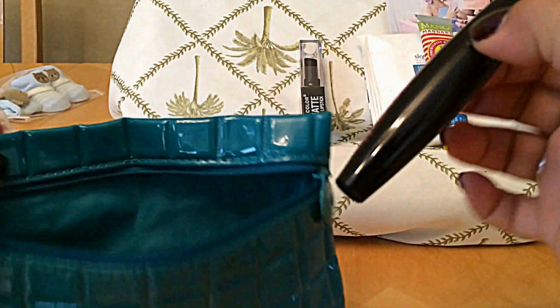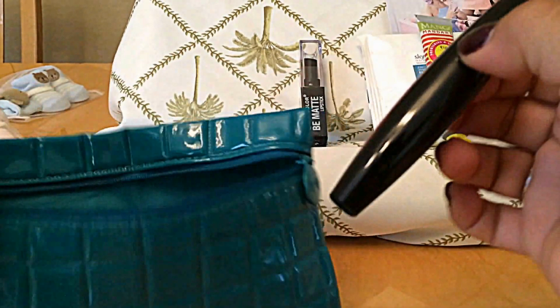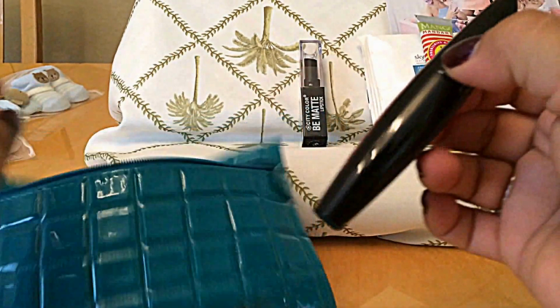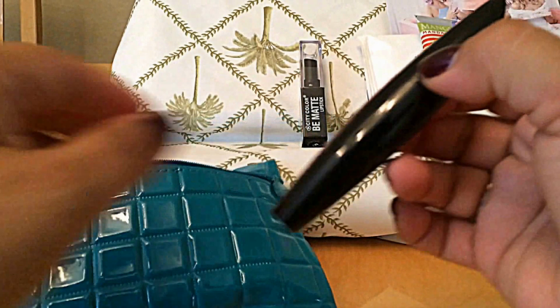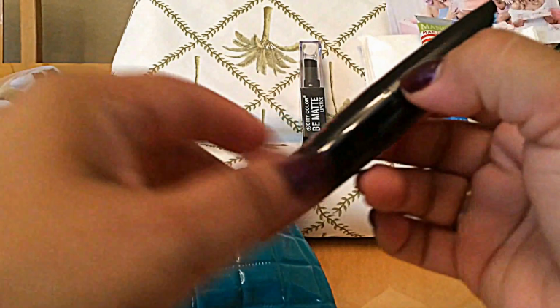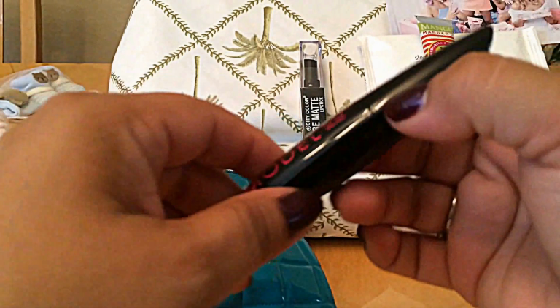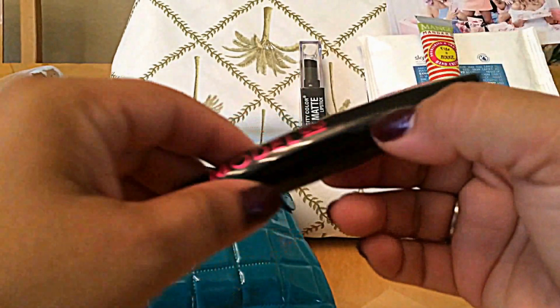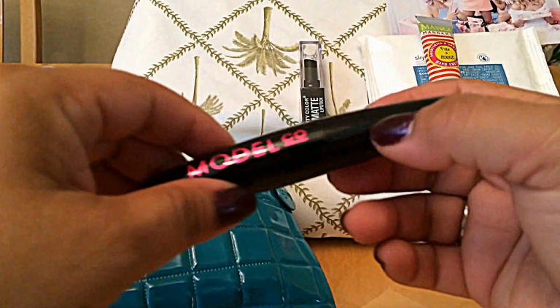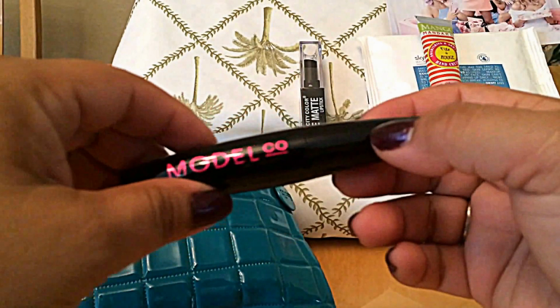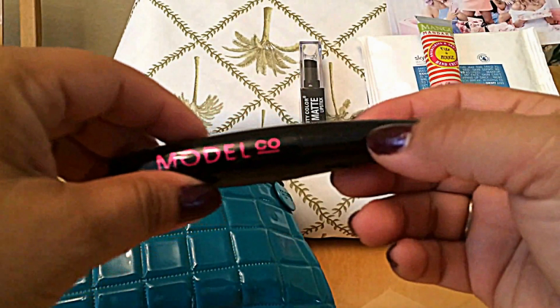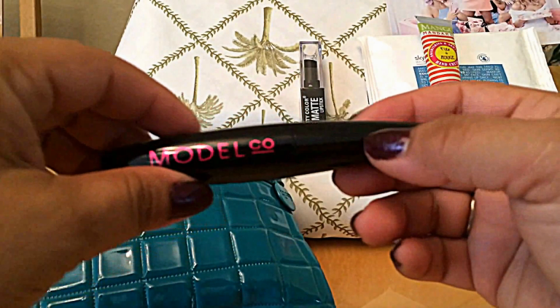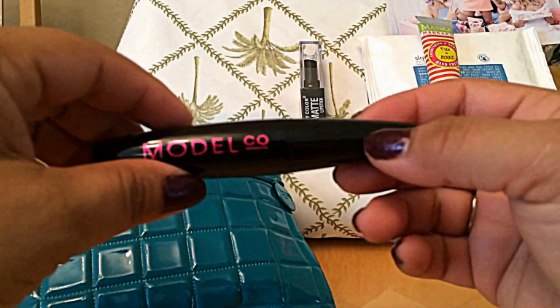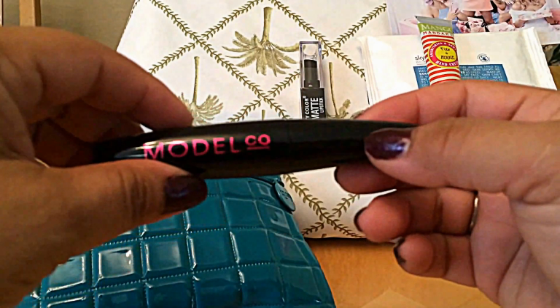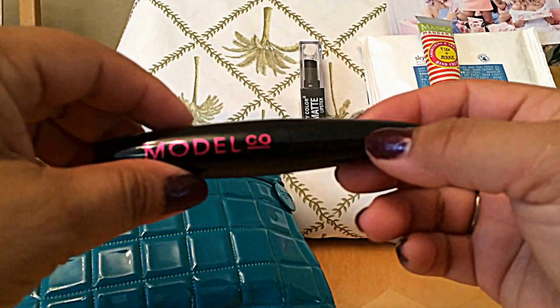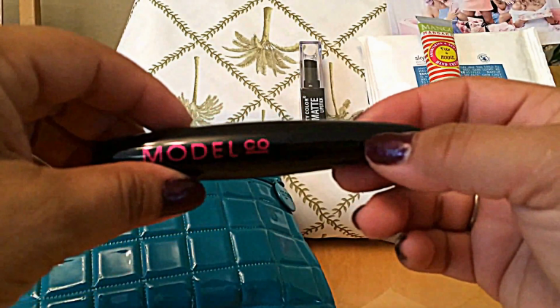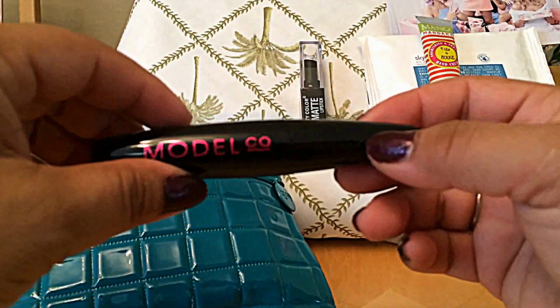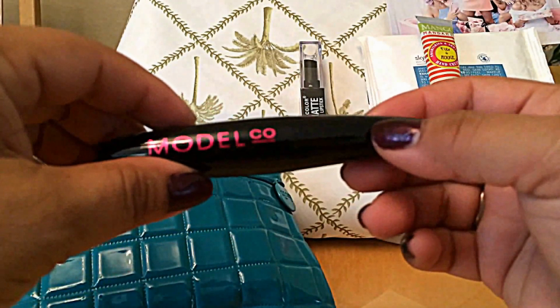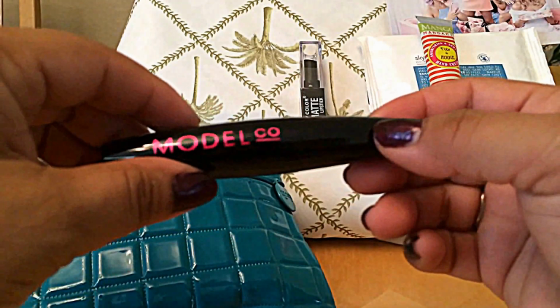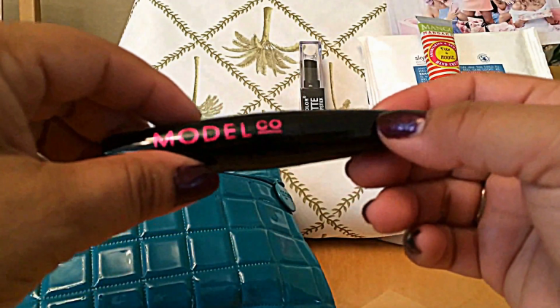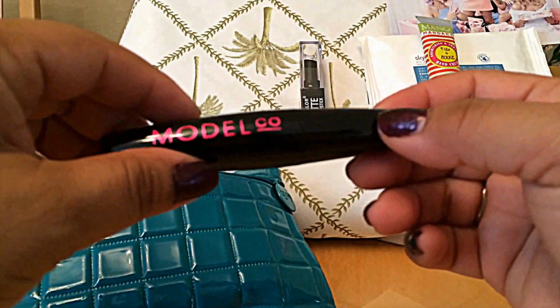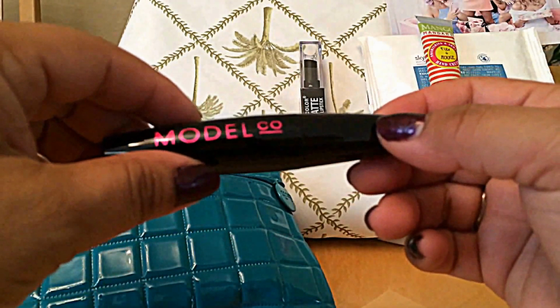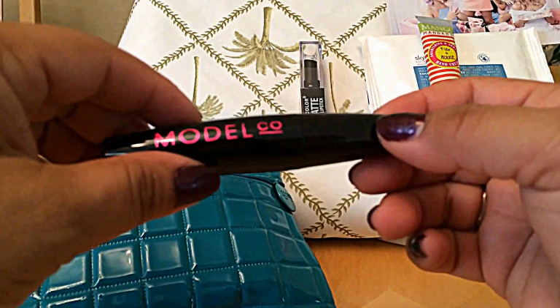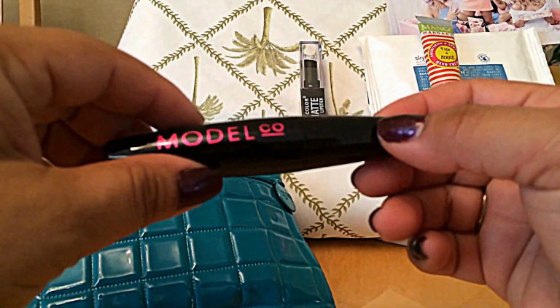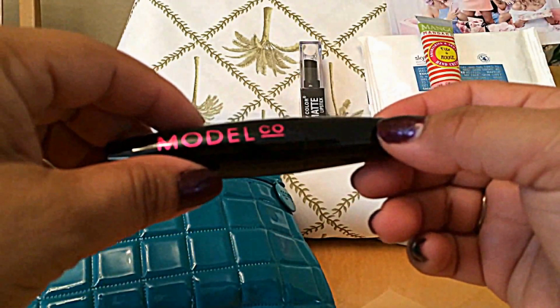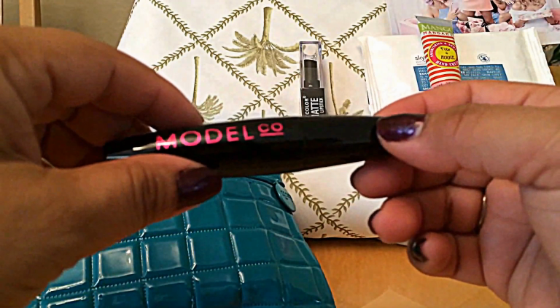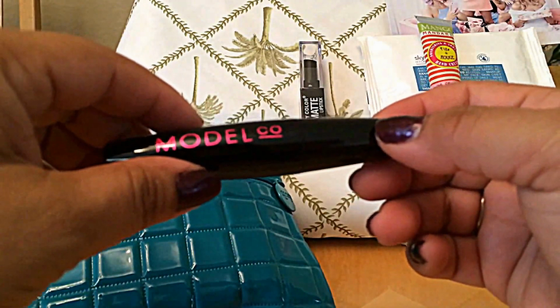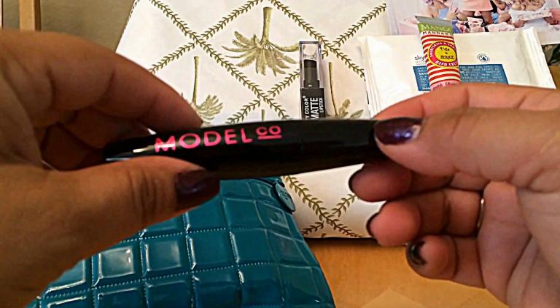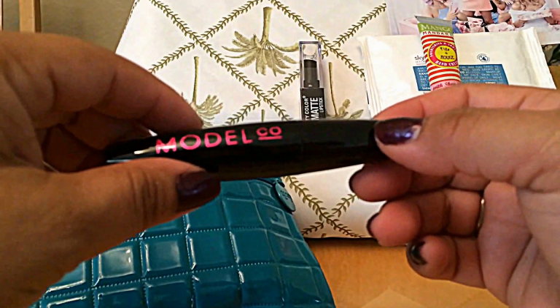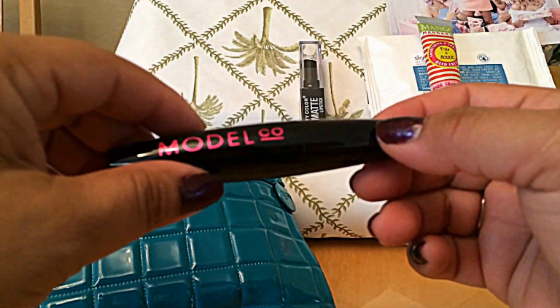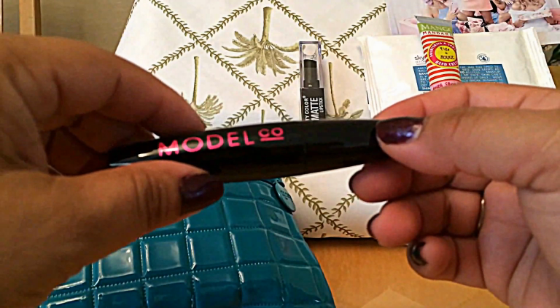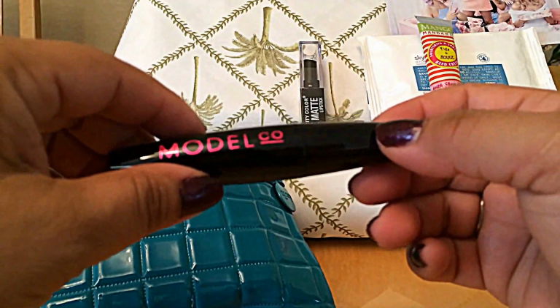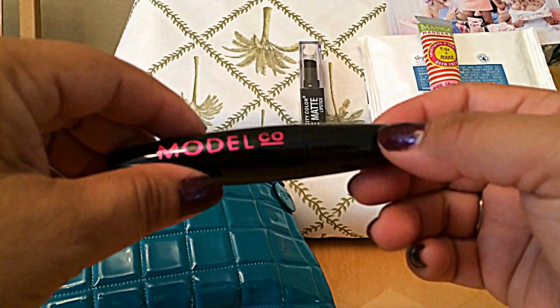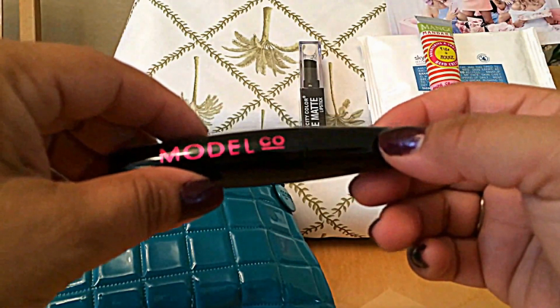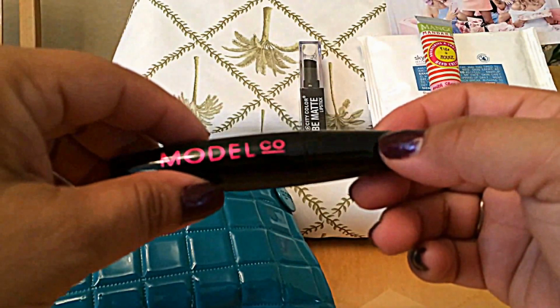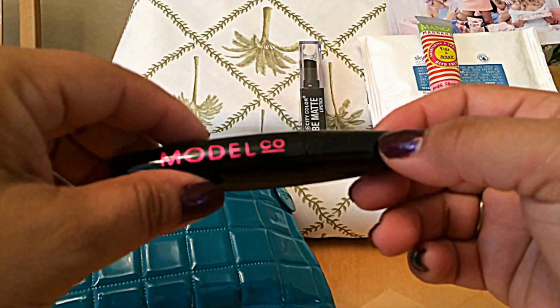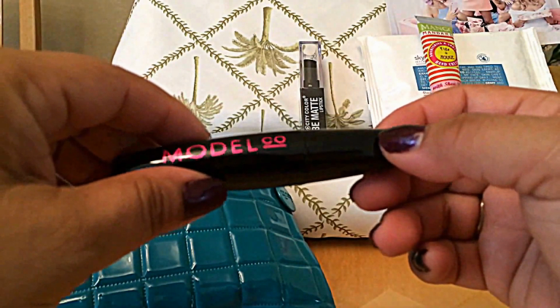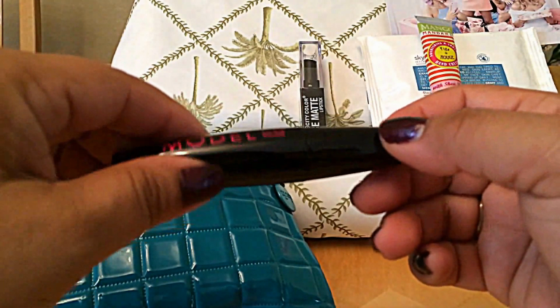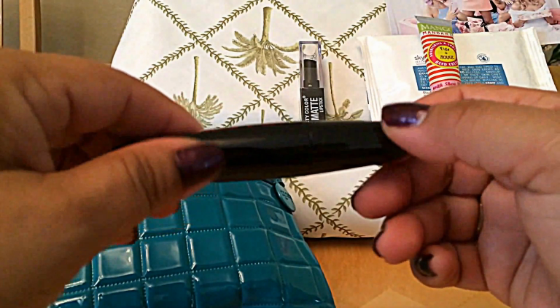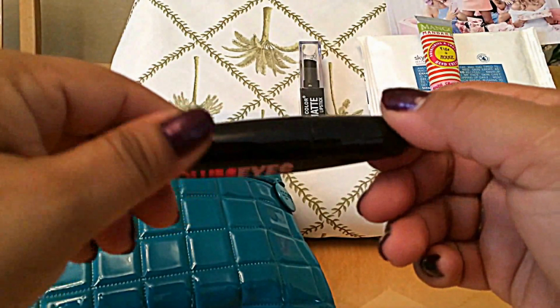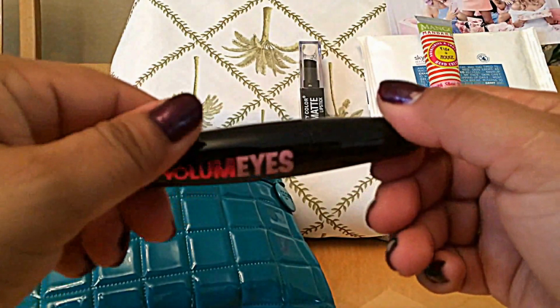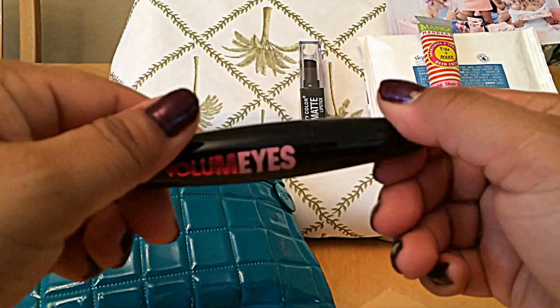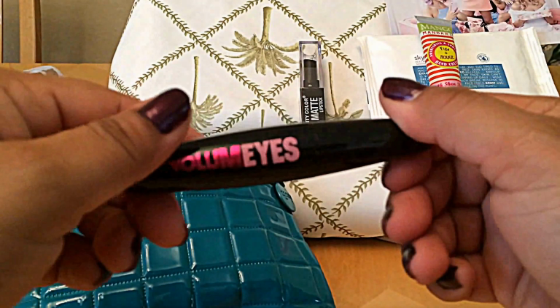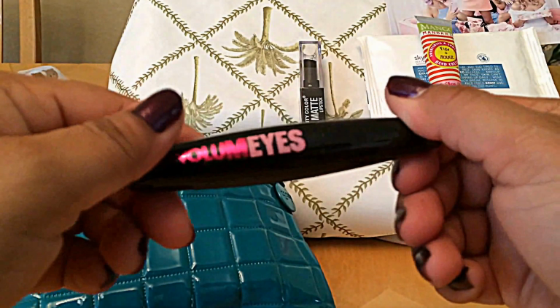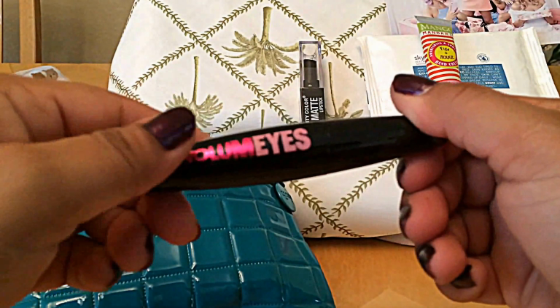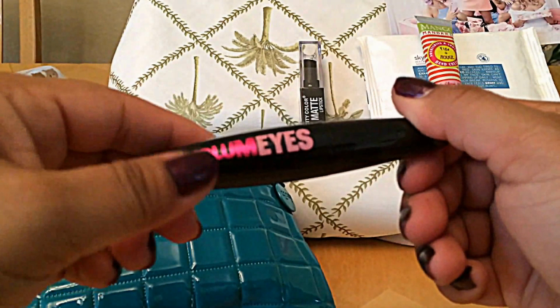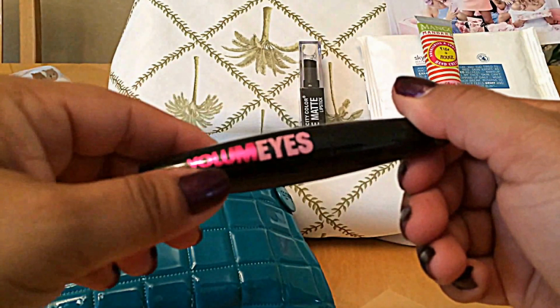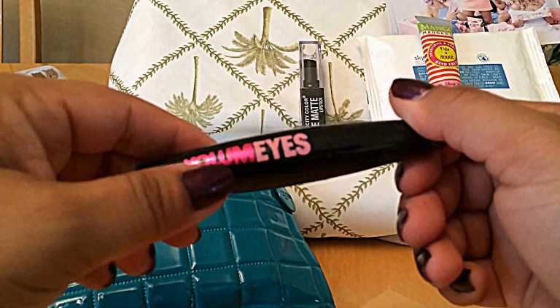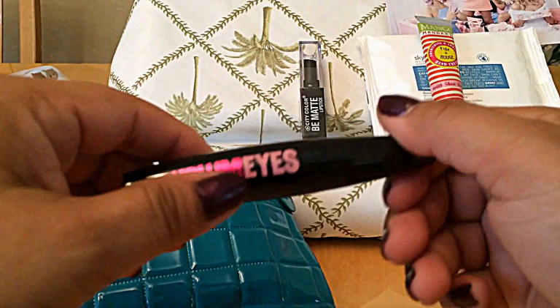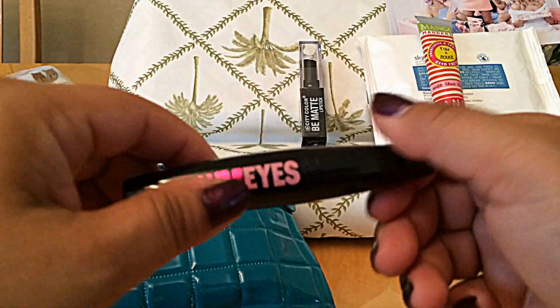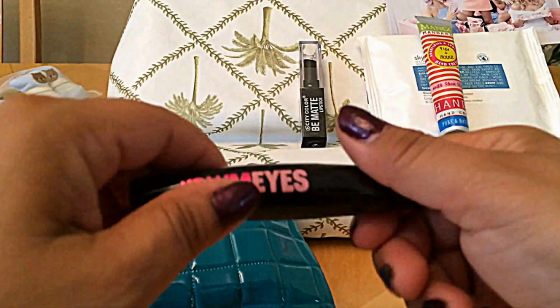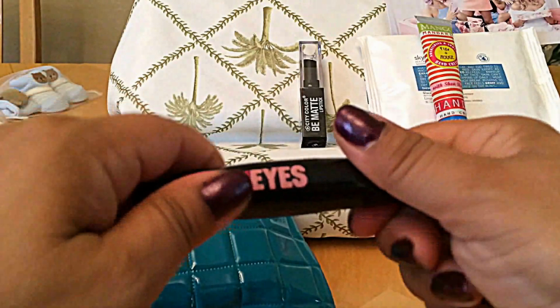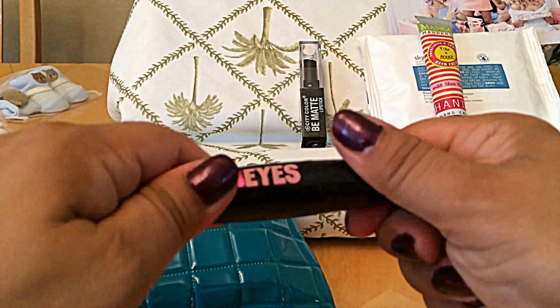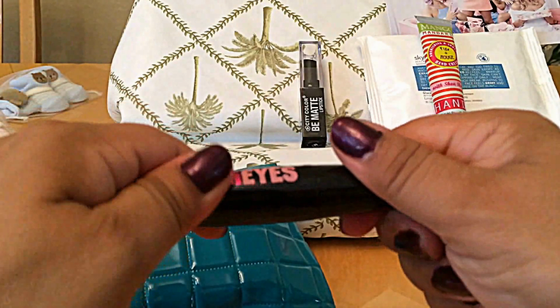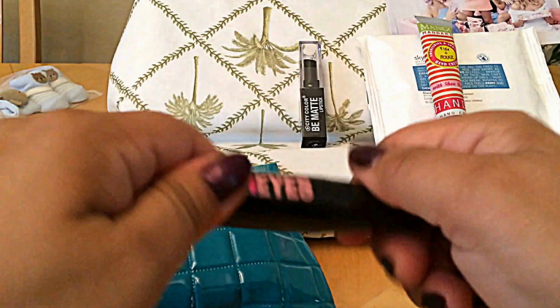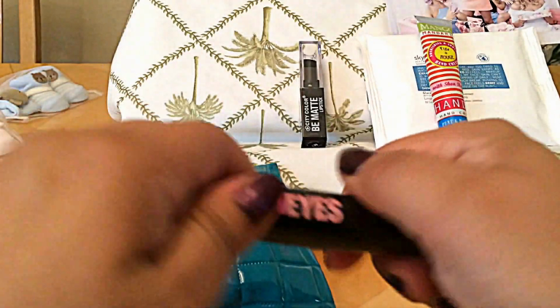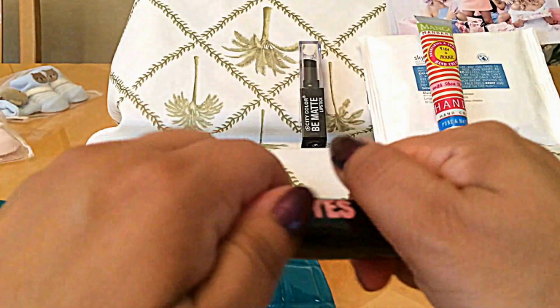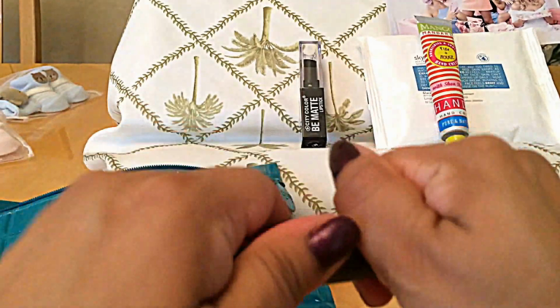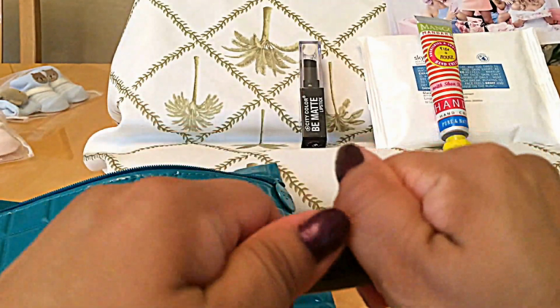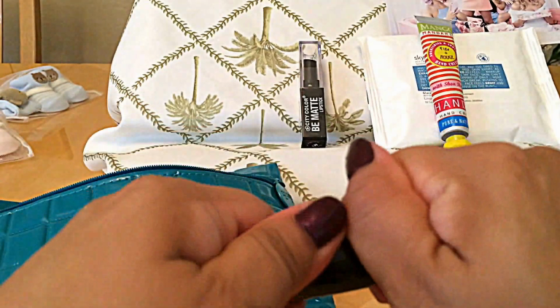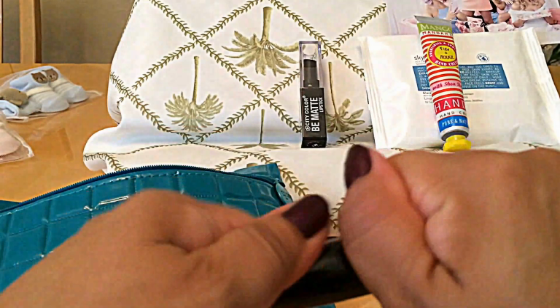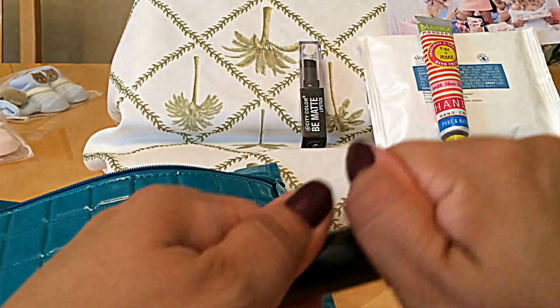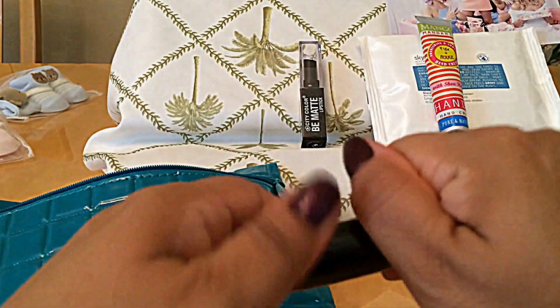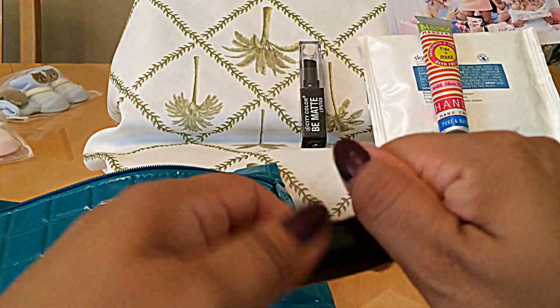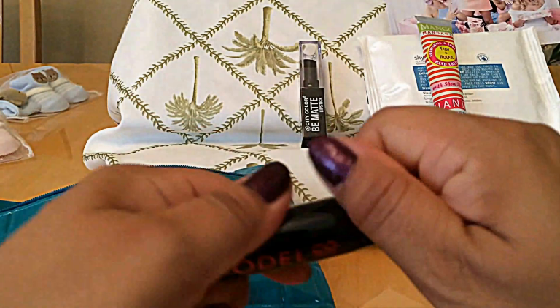Except for mascaras — I always keep the mascaras. And the black eyeliner. Model Company, volume eyes. So this one, I always keep.